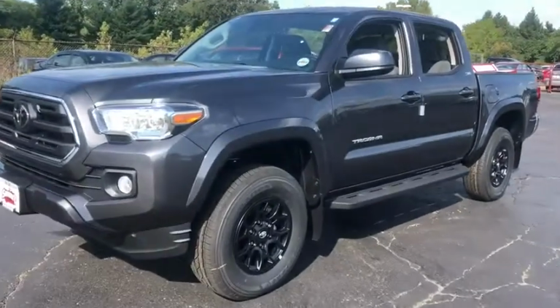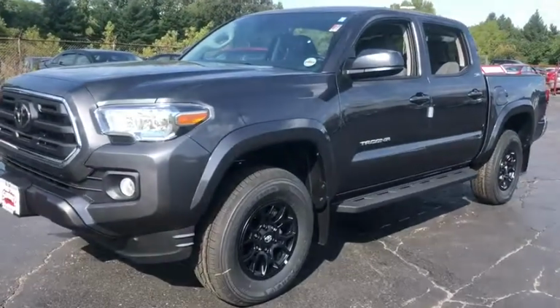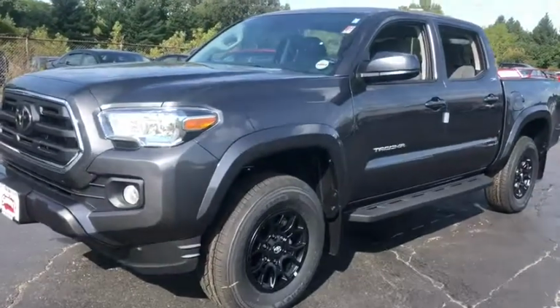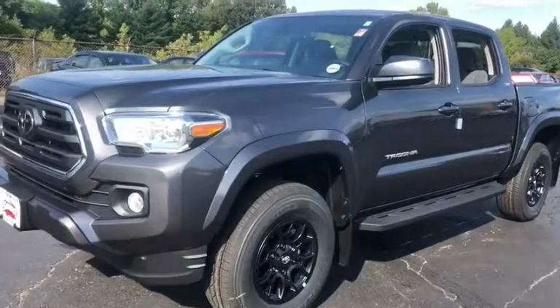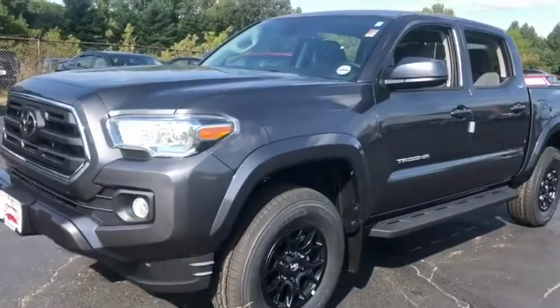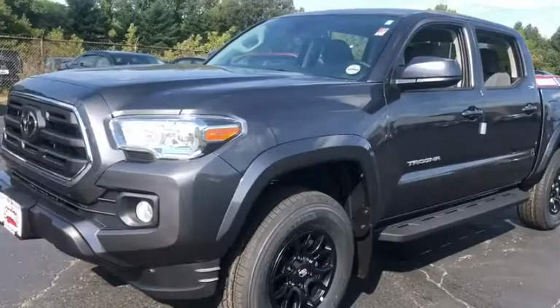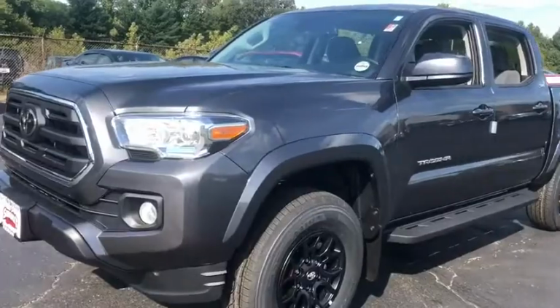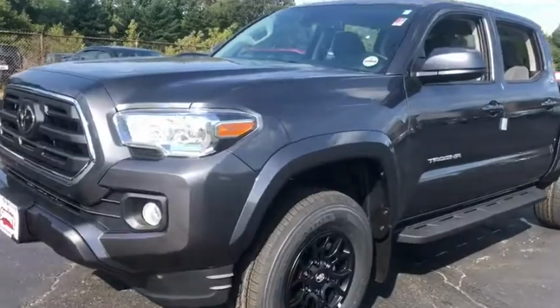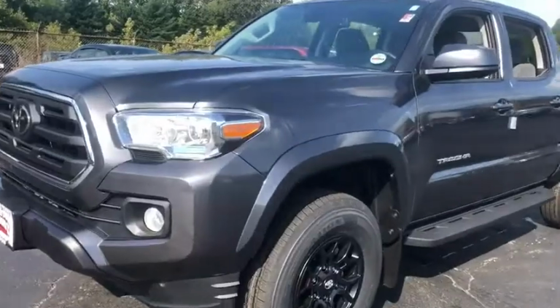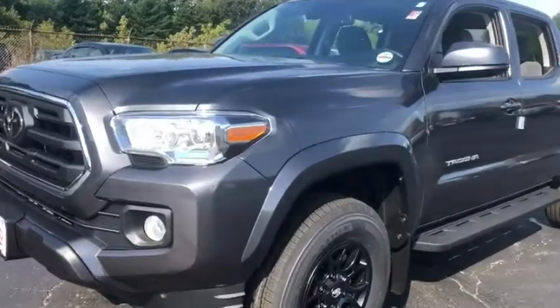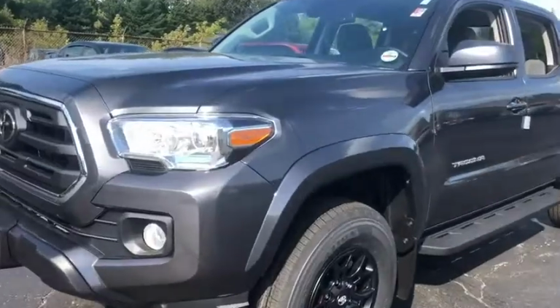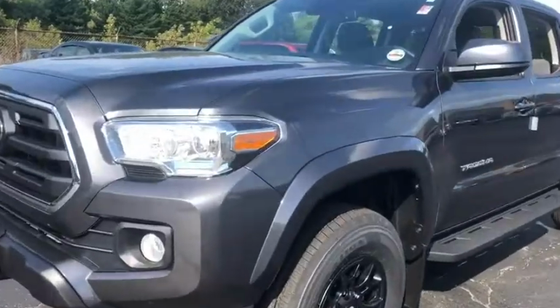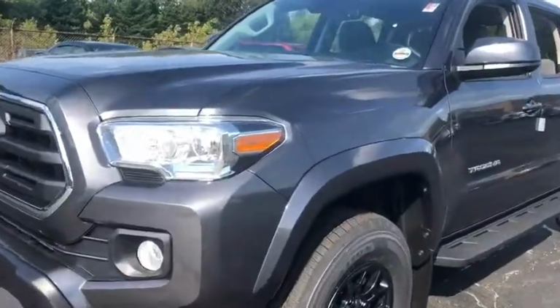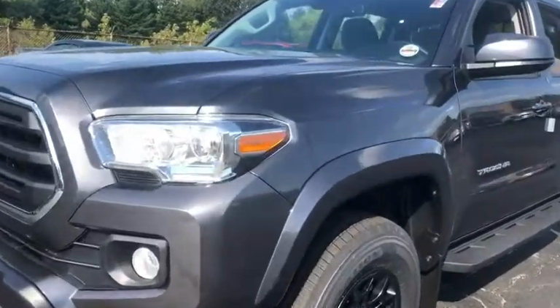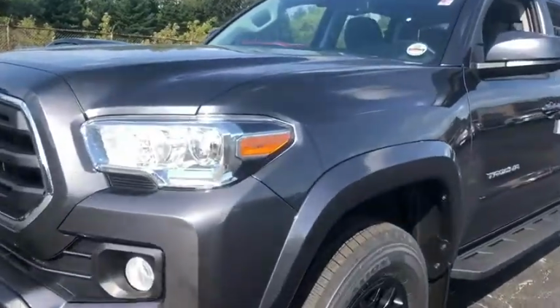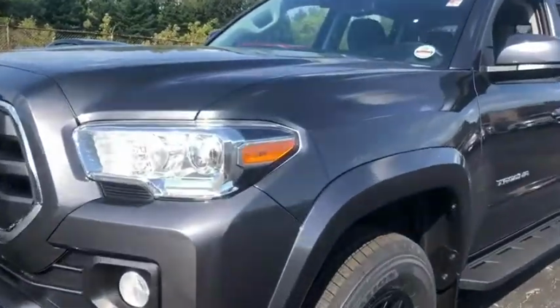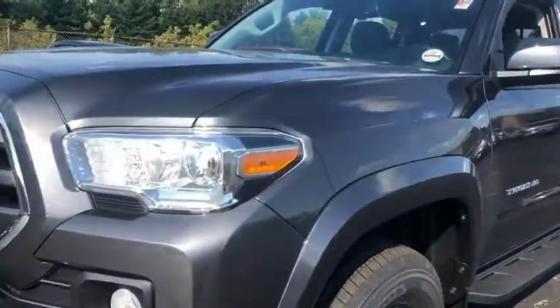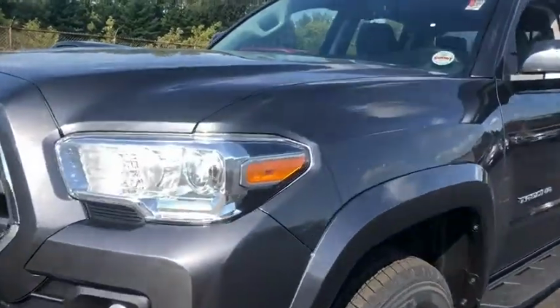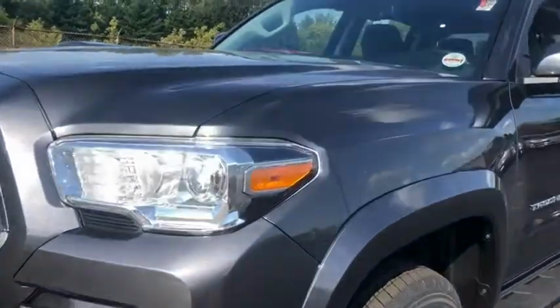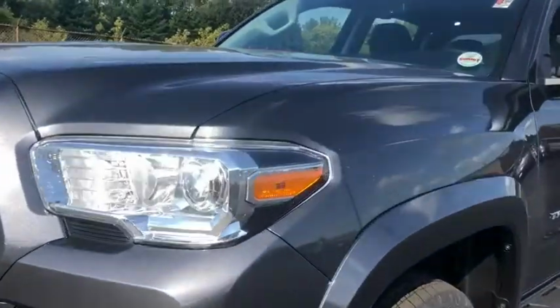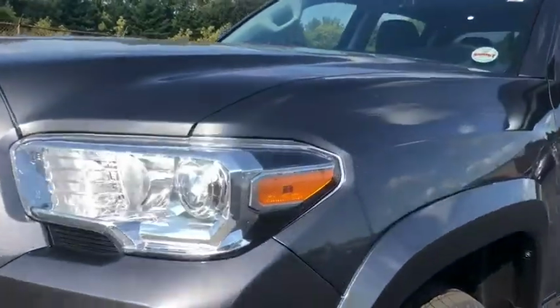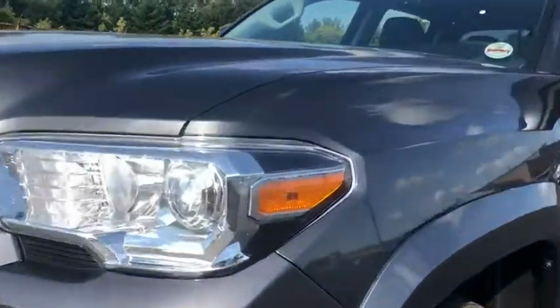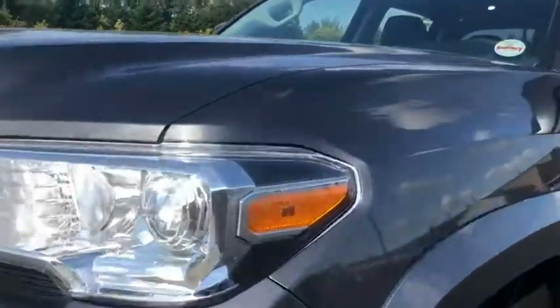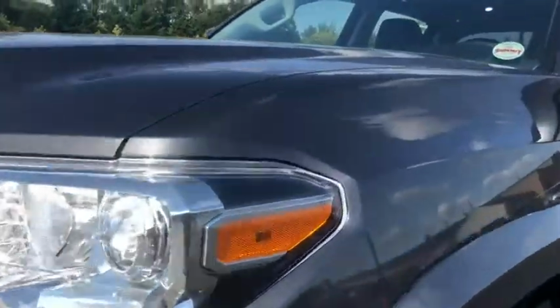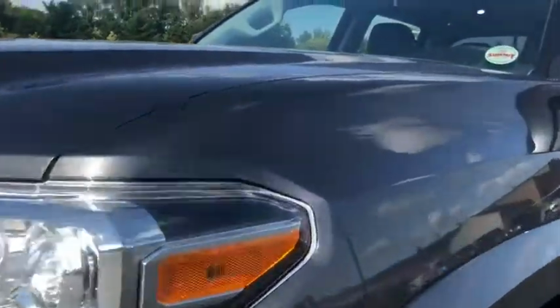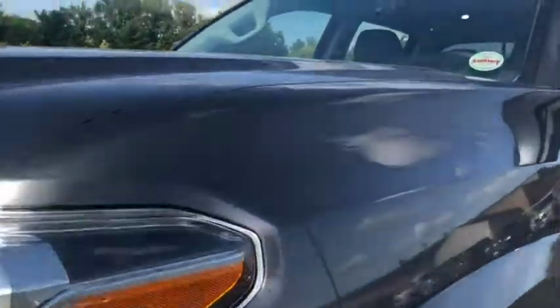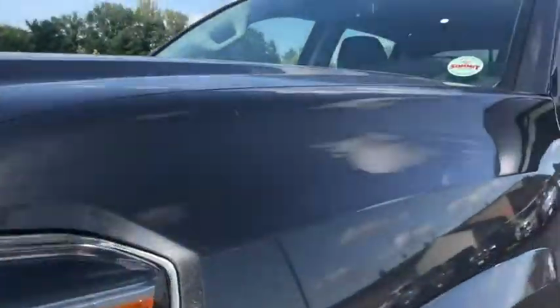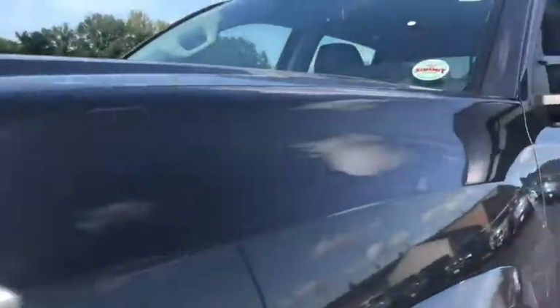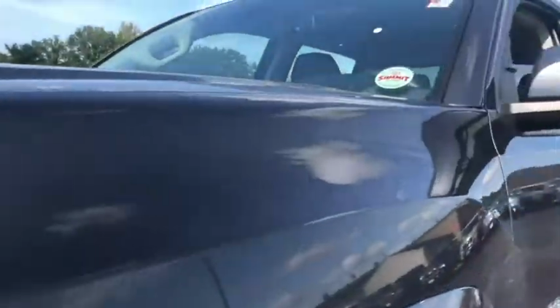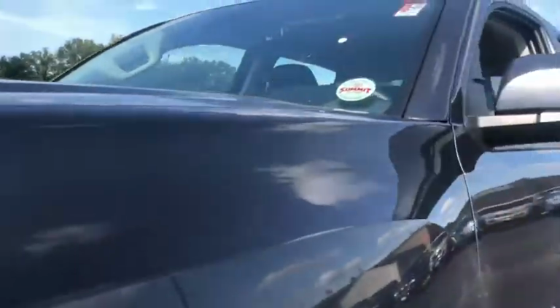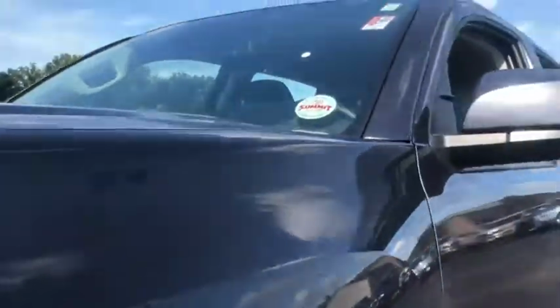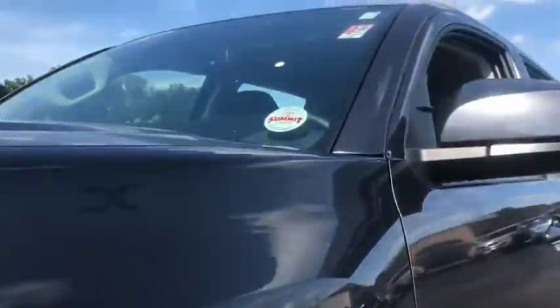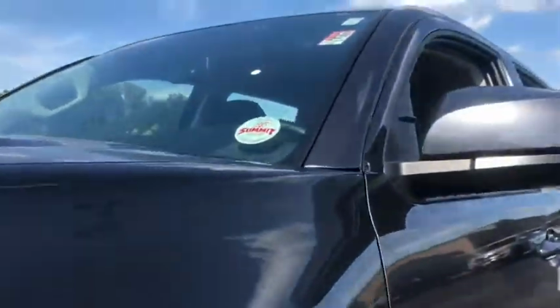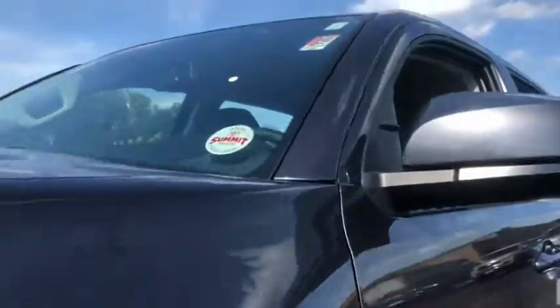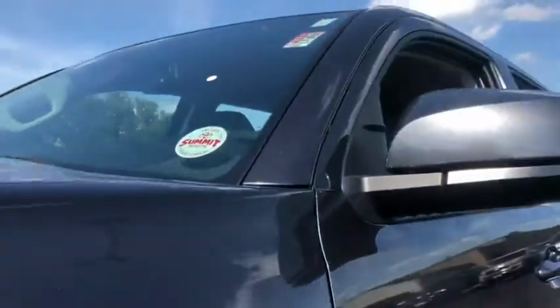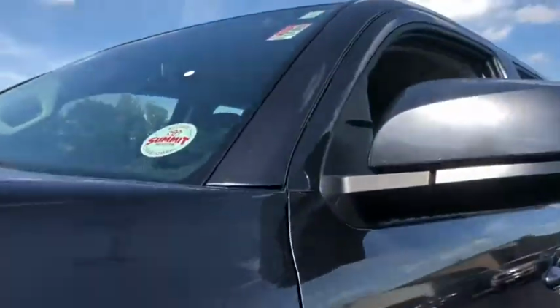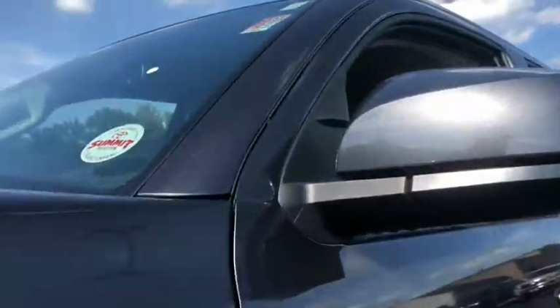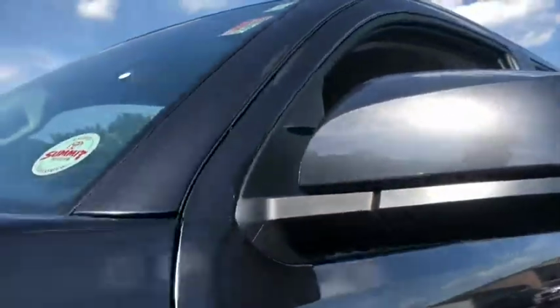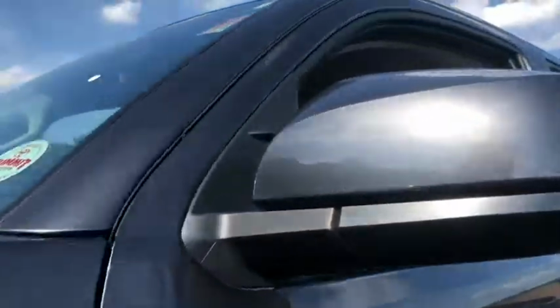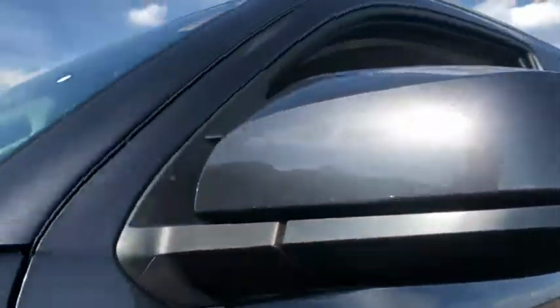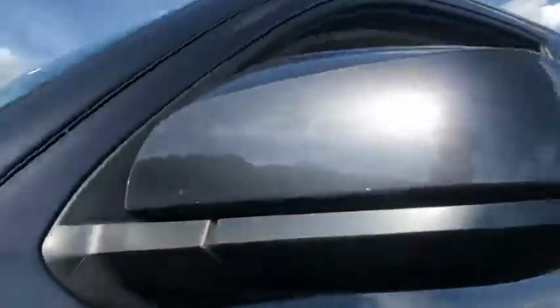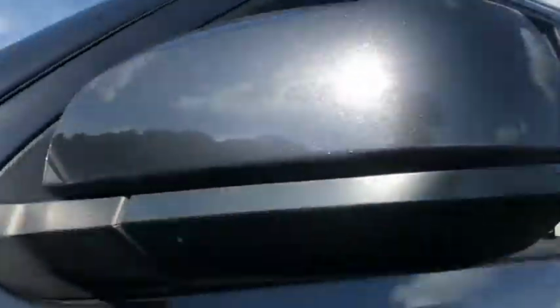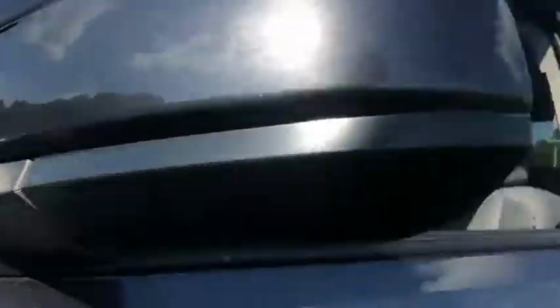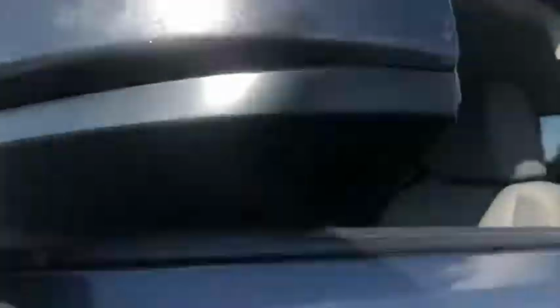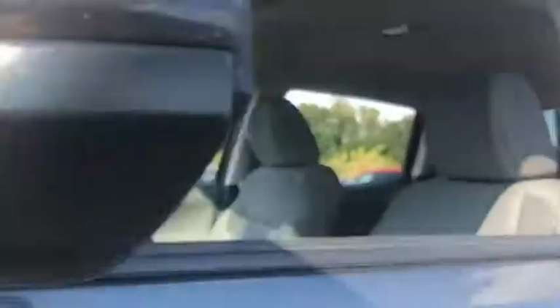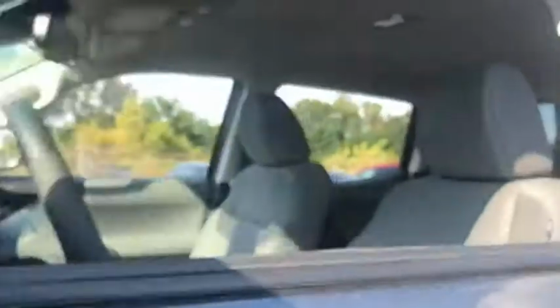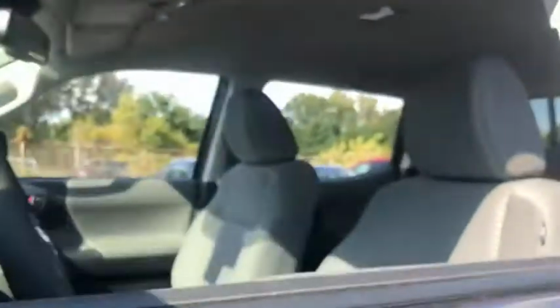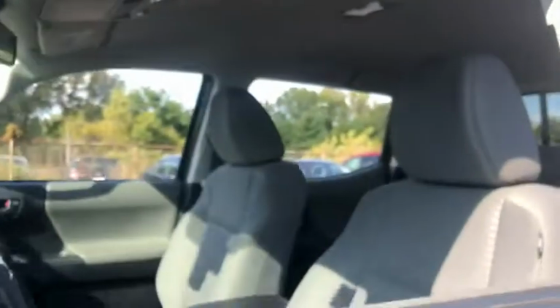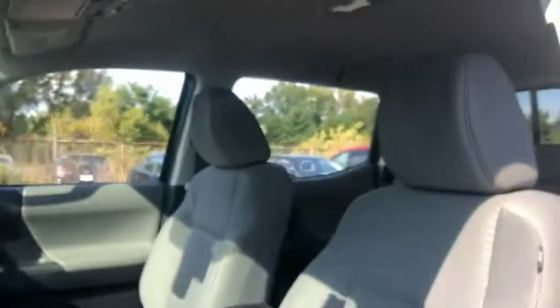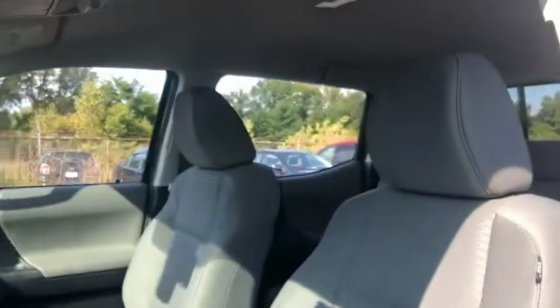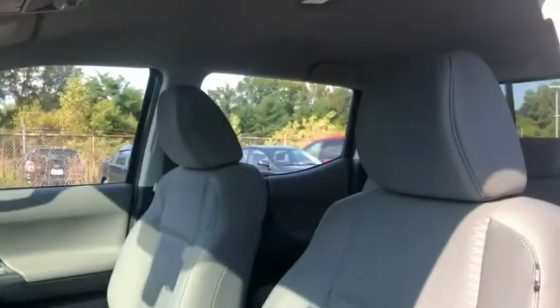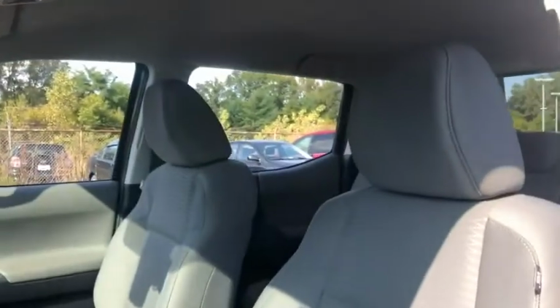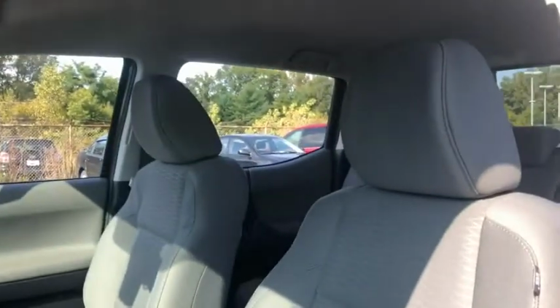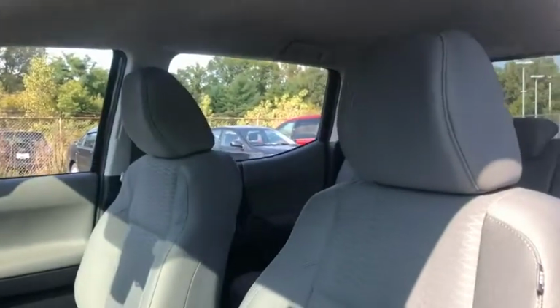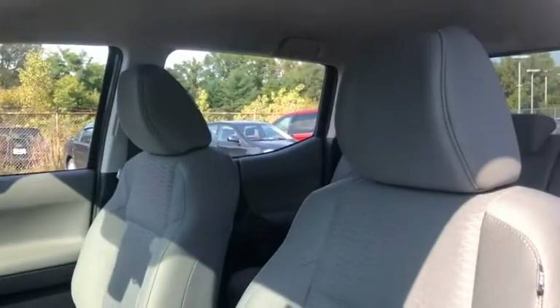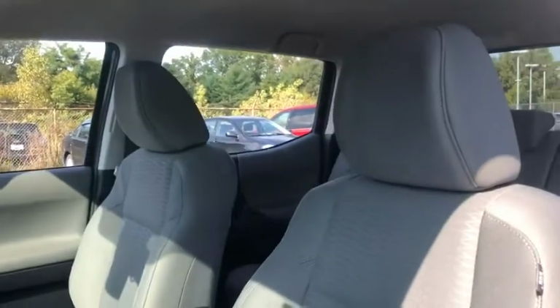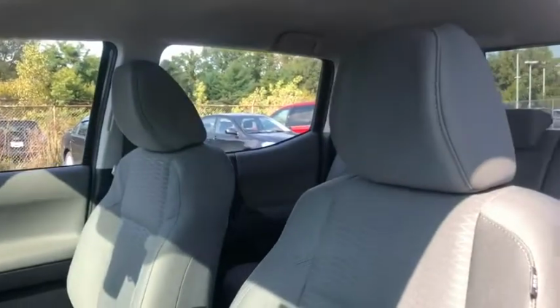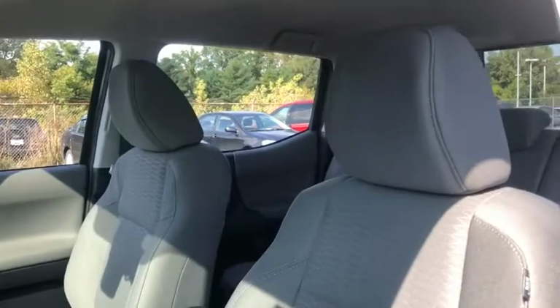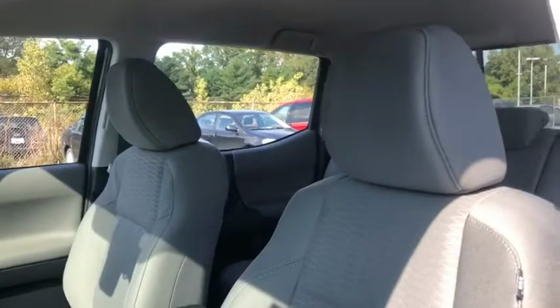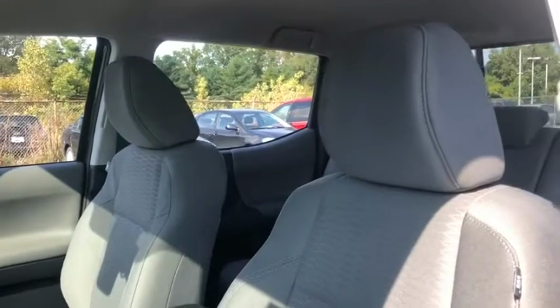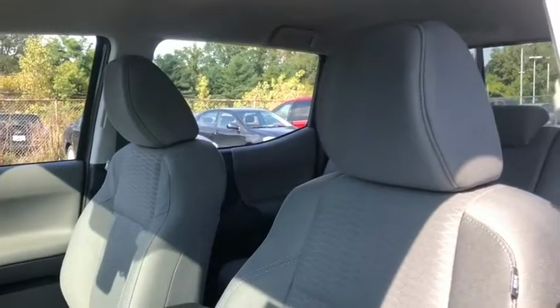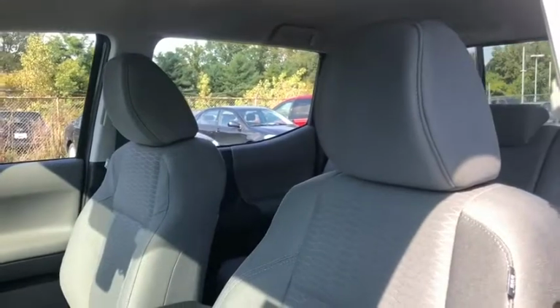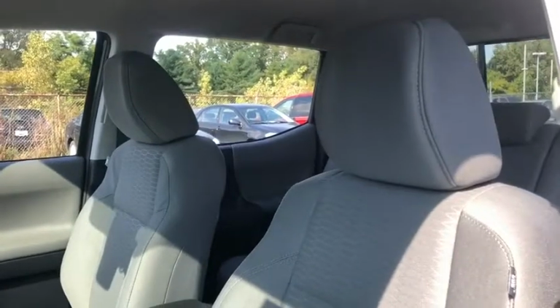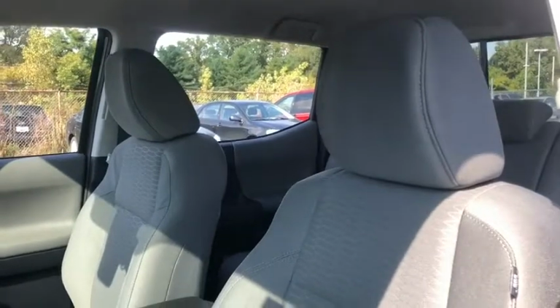This vehicle has less than 100 miles. Here are some of this vehicle's great options: four-wheel drive.